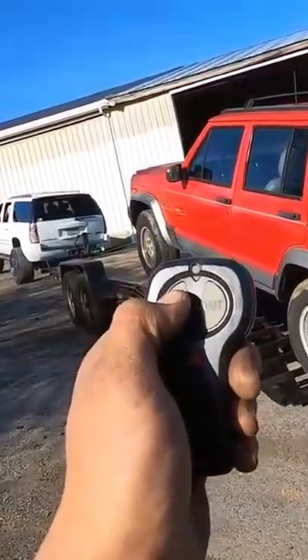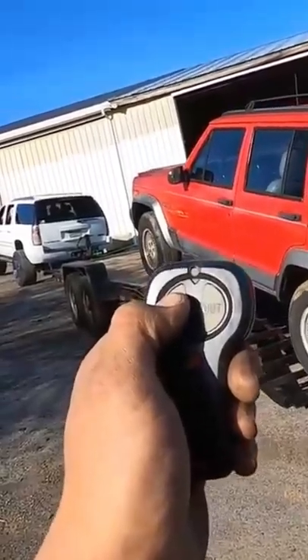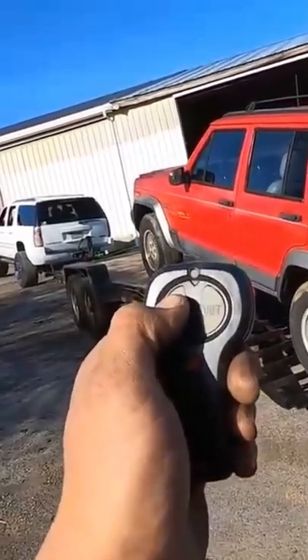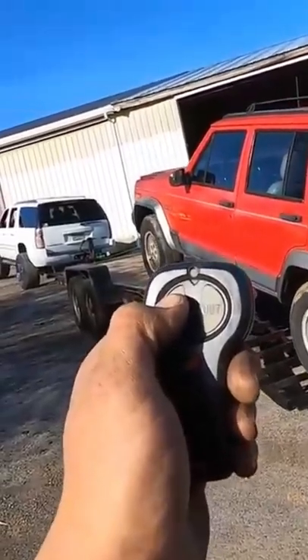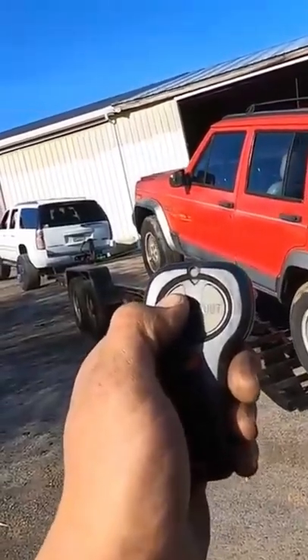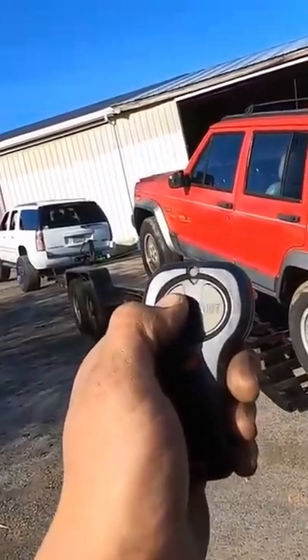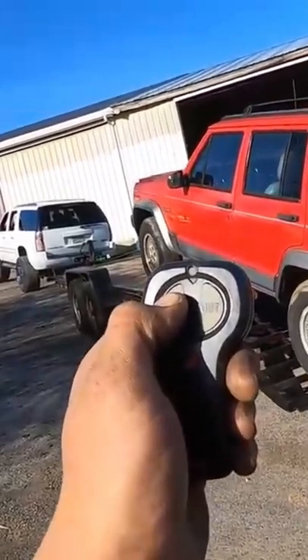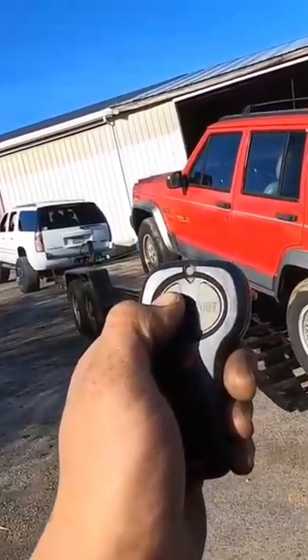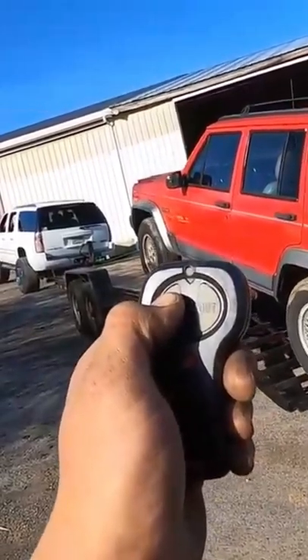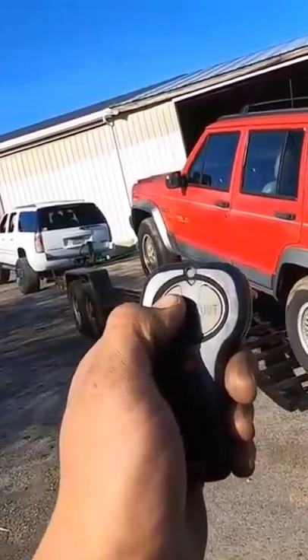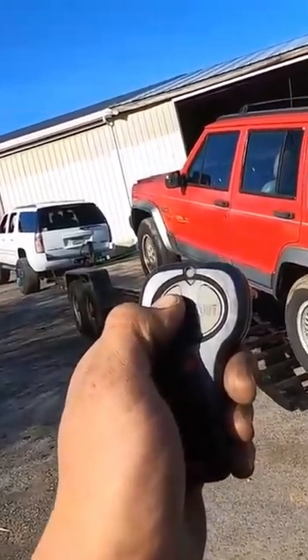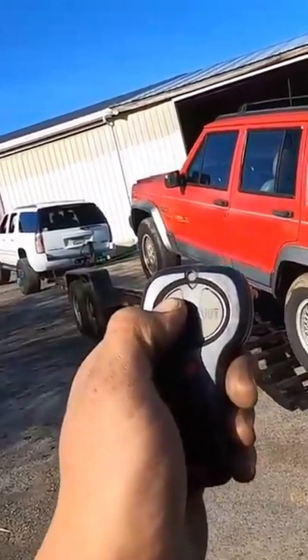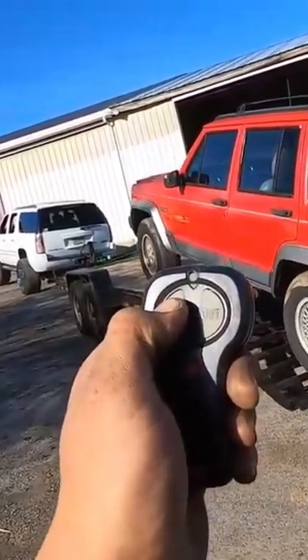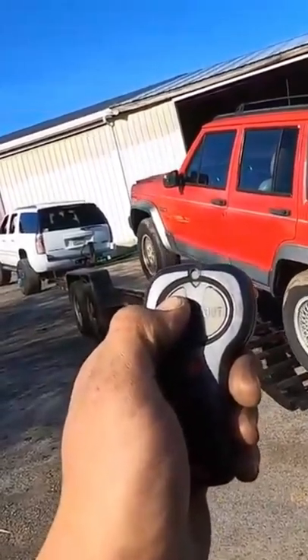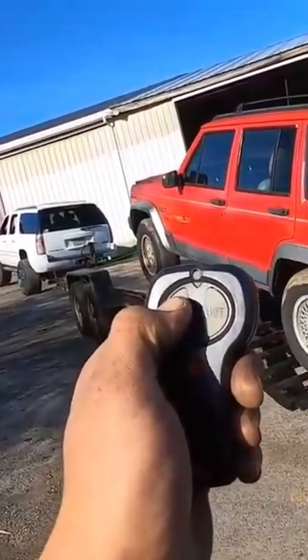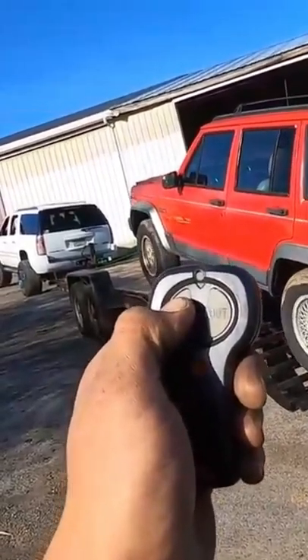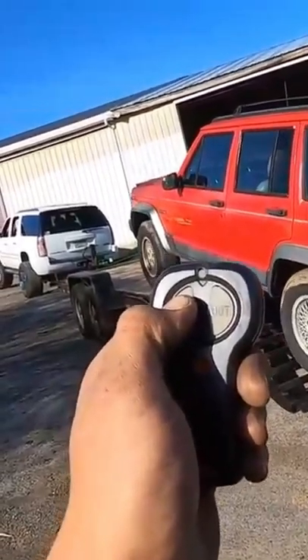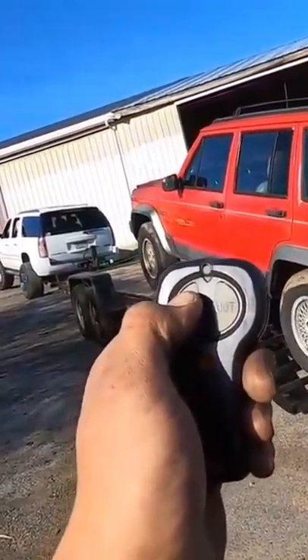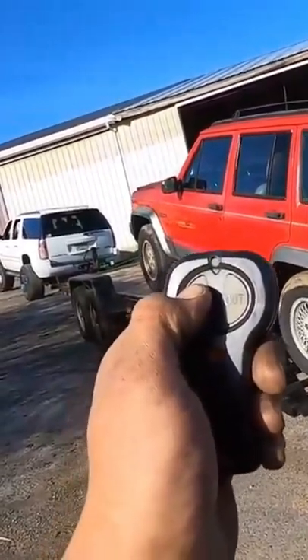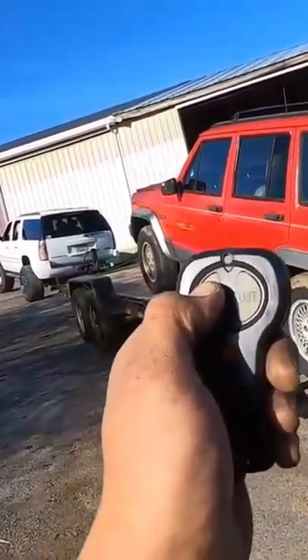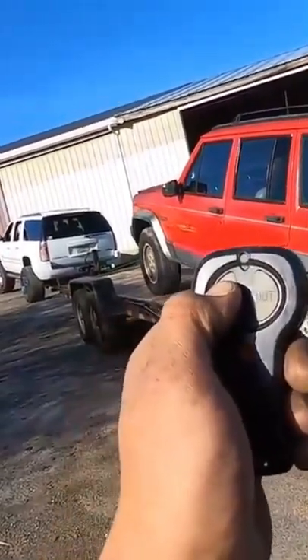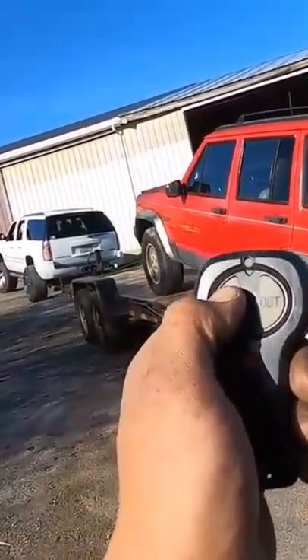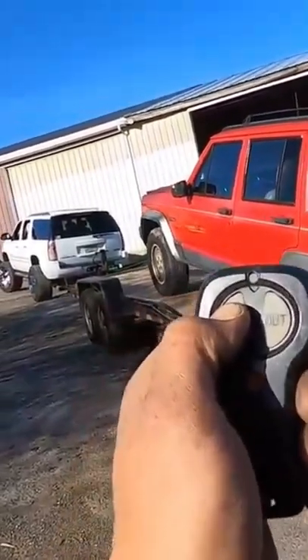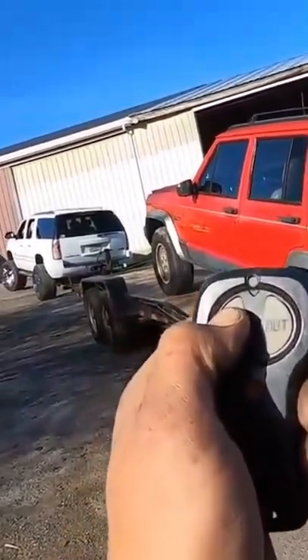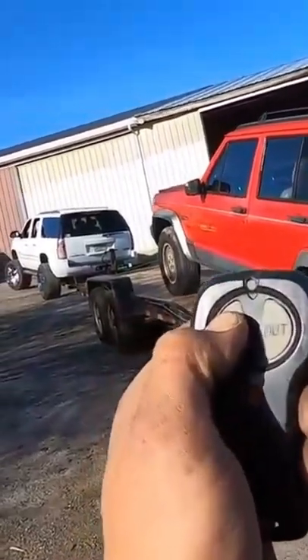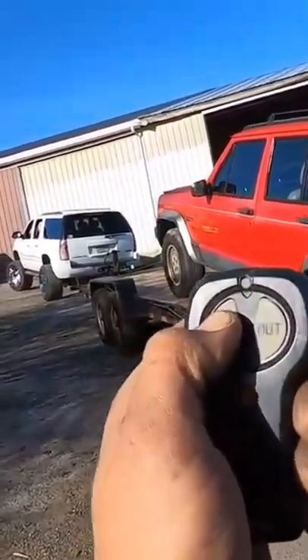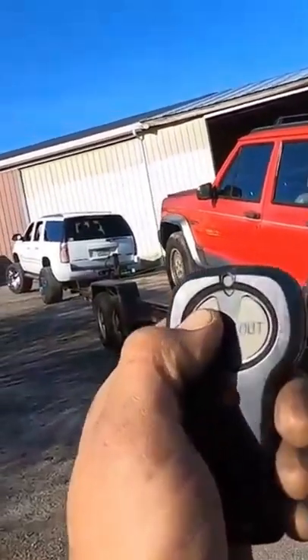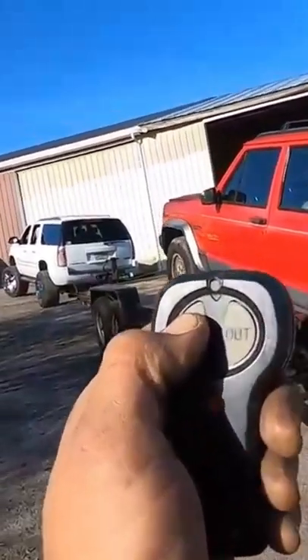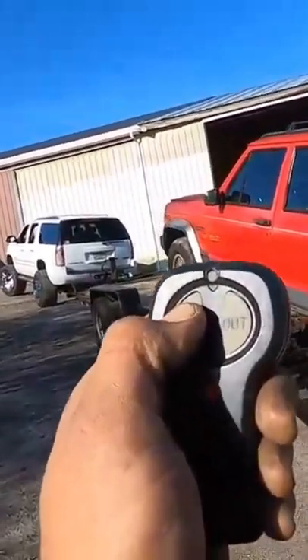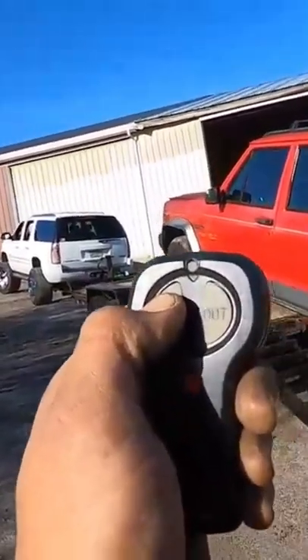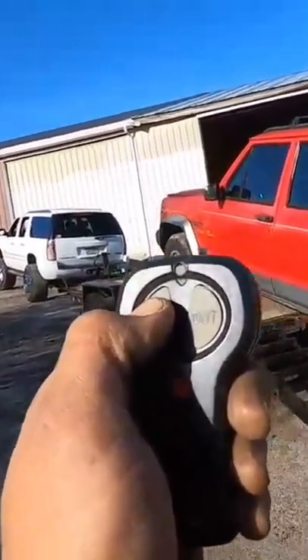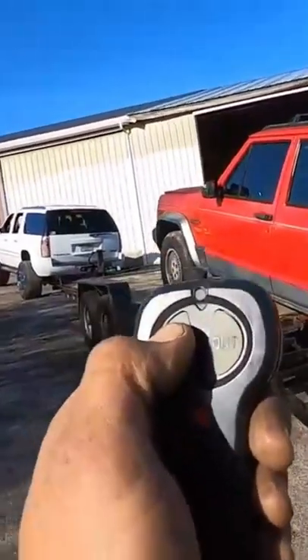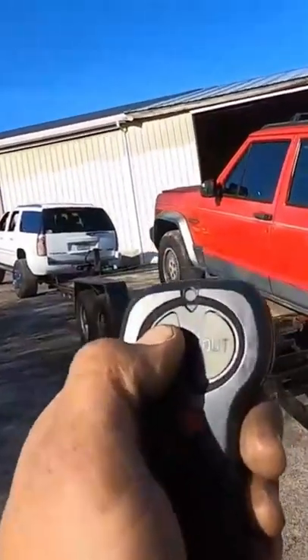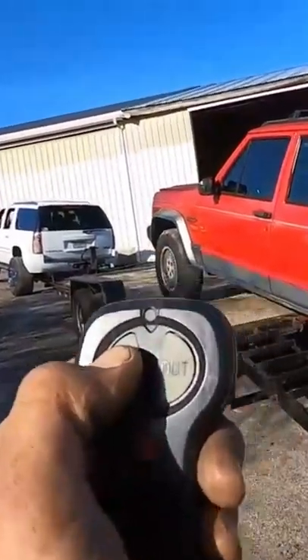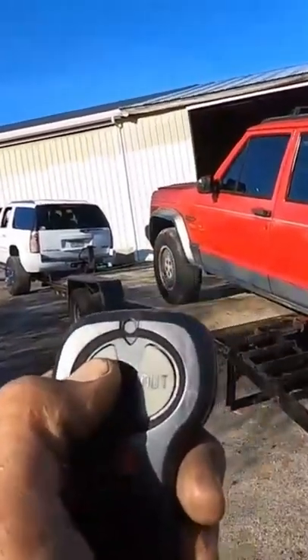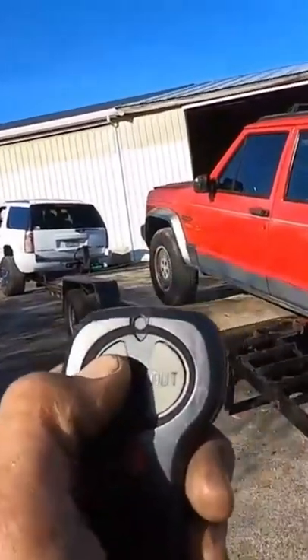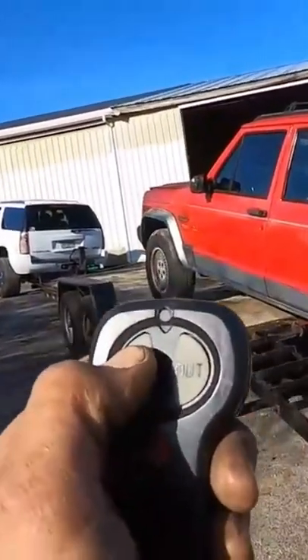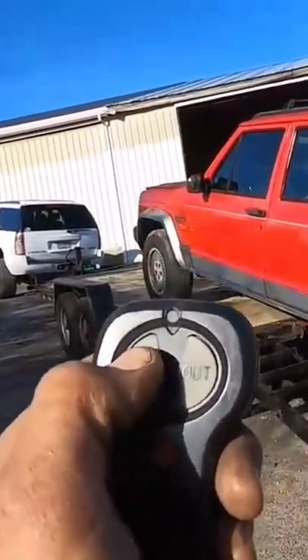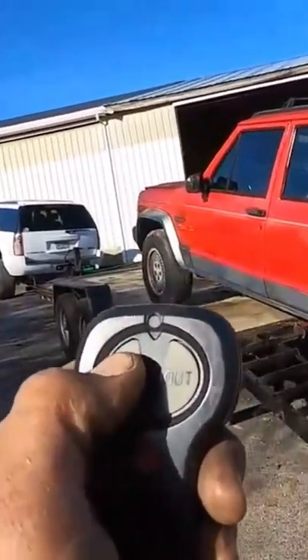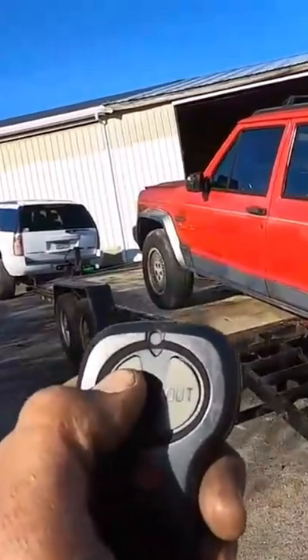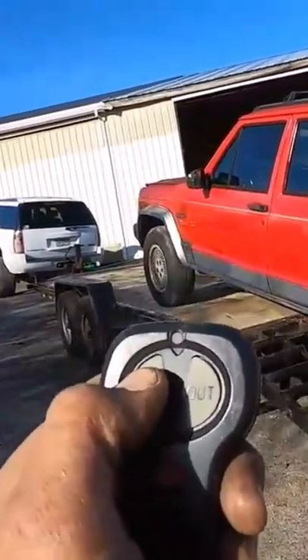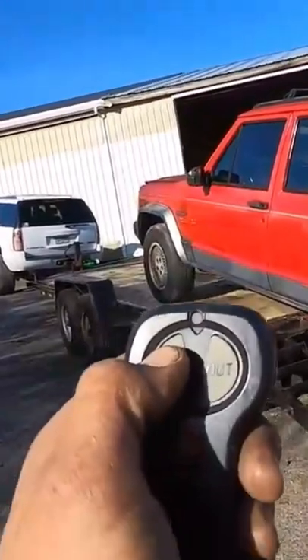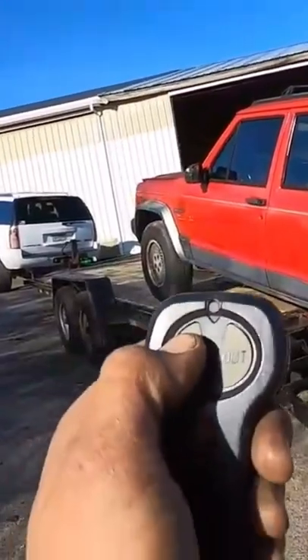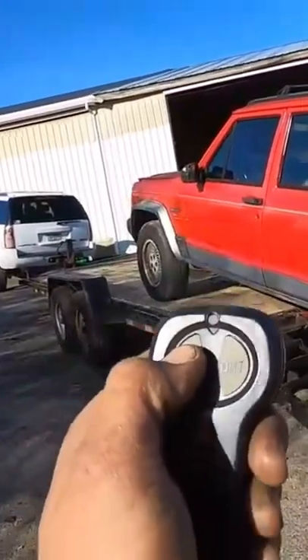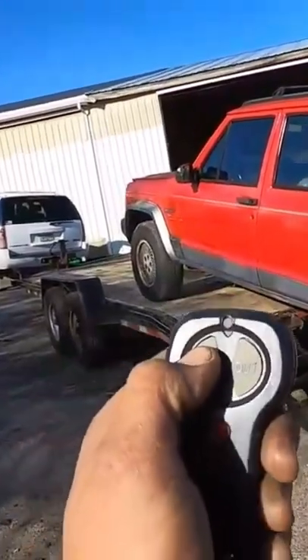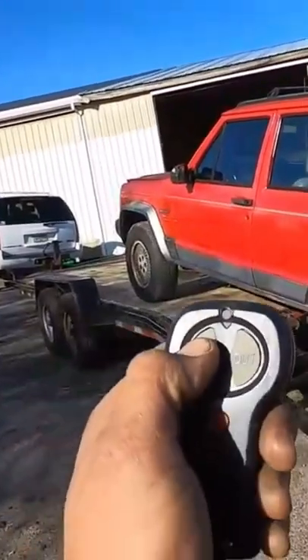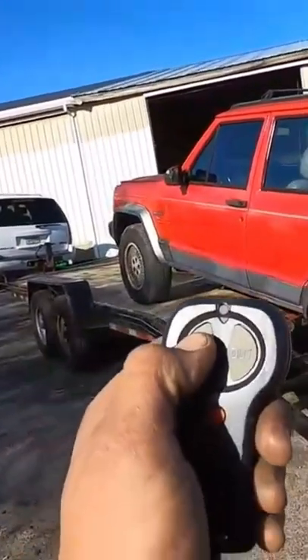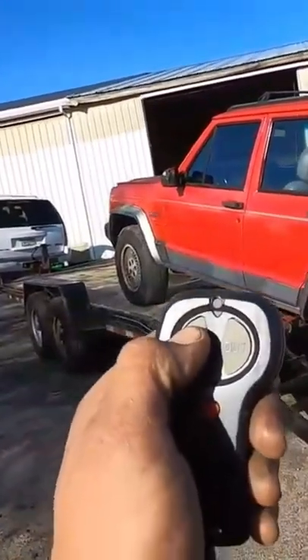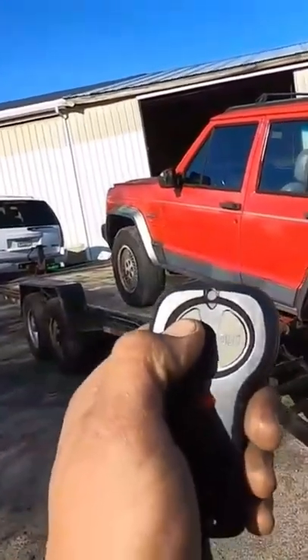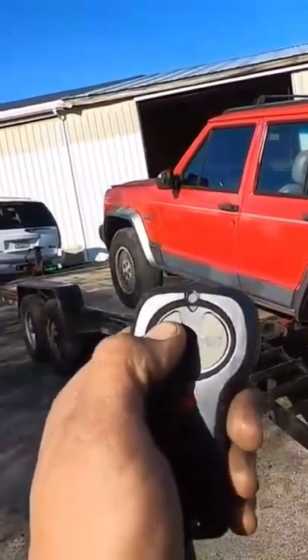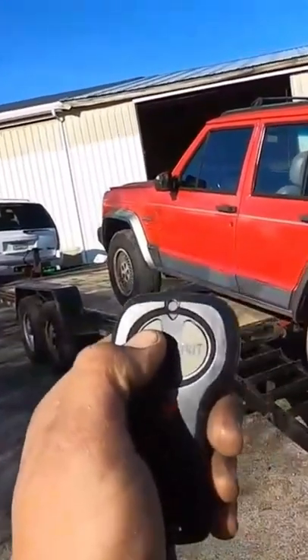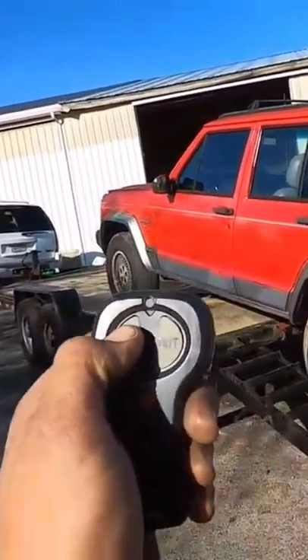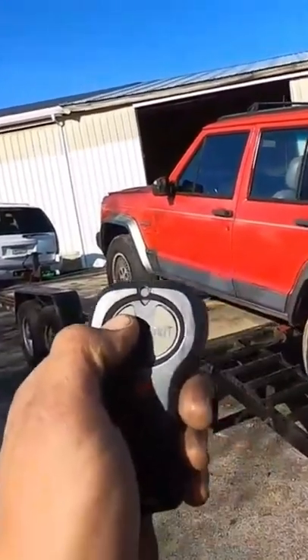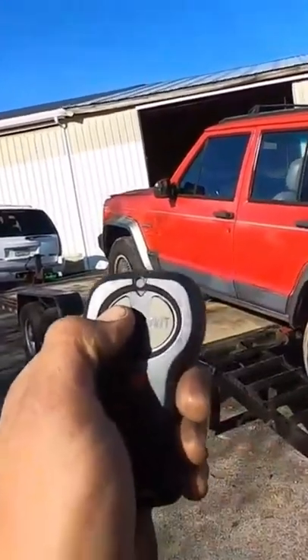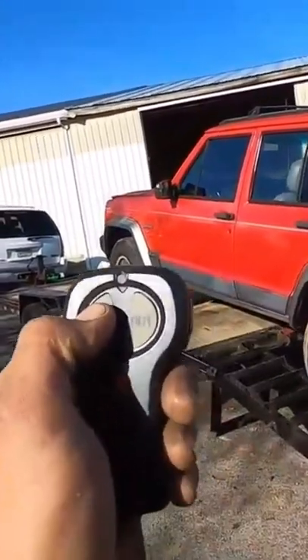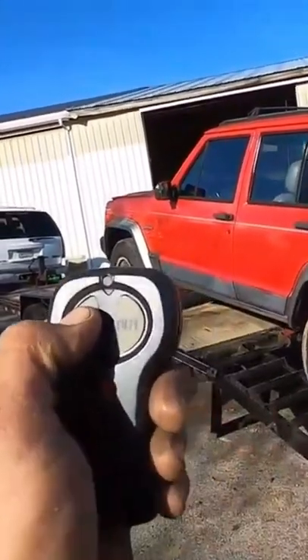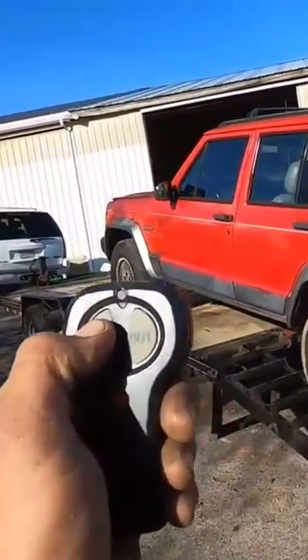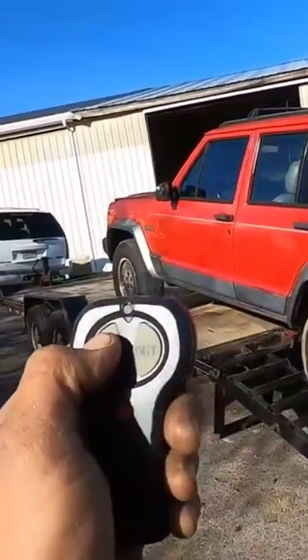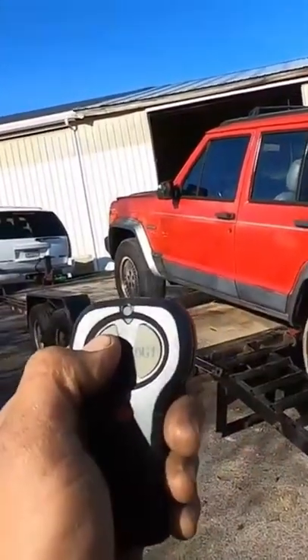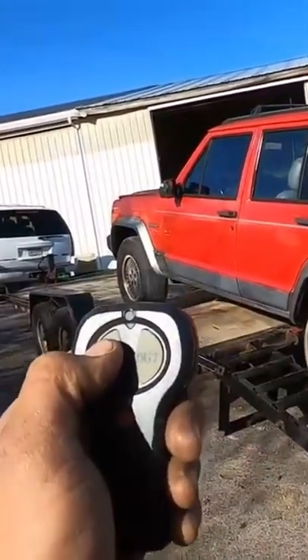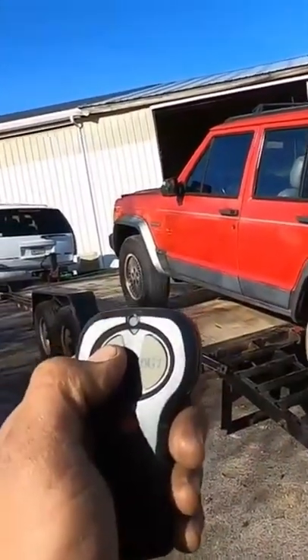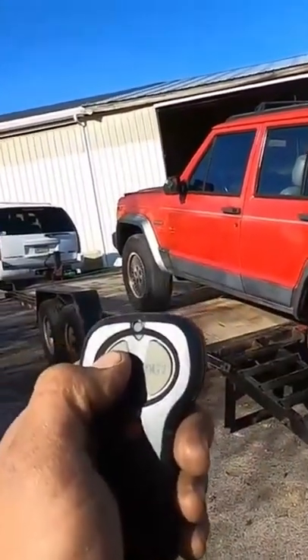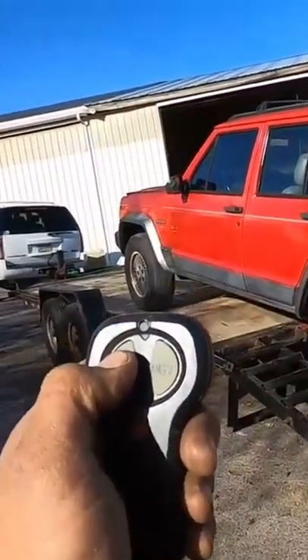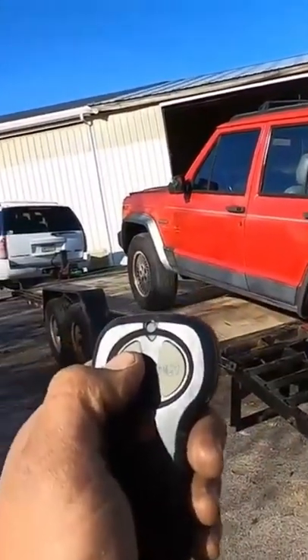Look at that — it doesn't even sound like it struggles, and there's literally no voltage. That's just the battery; there's nothing crazy even hooked up to it.